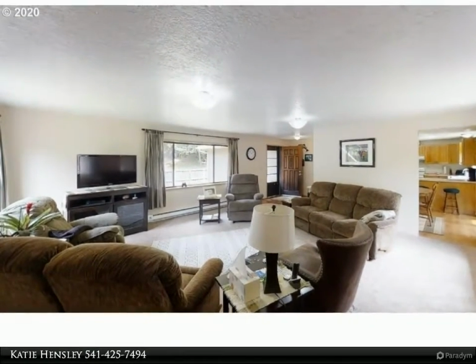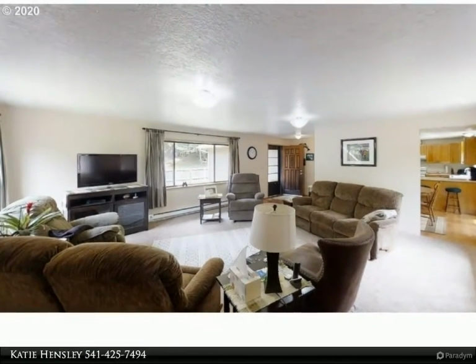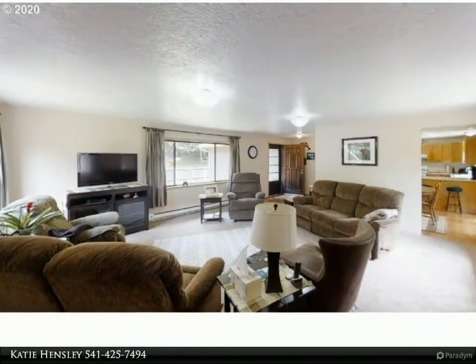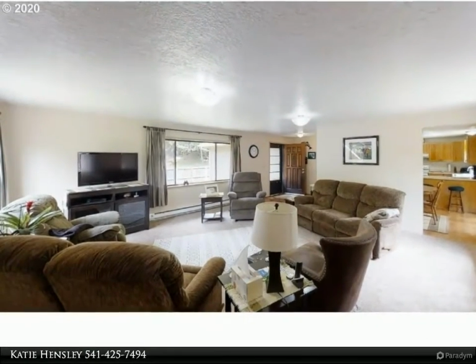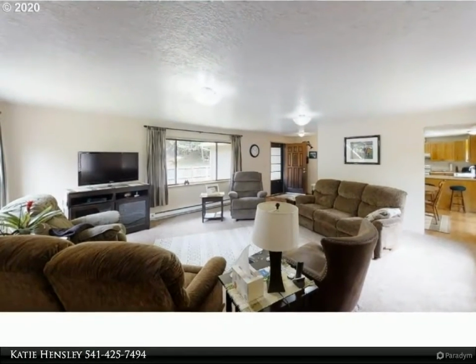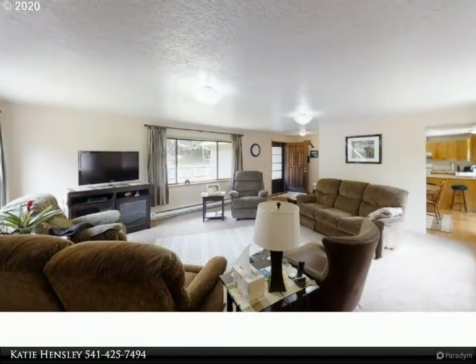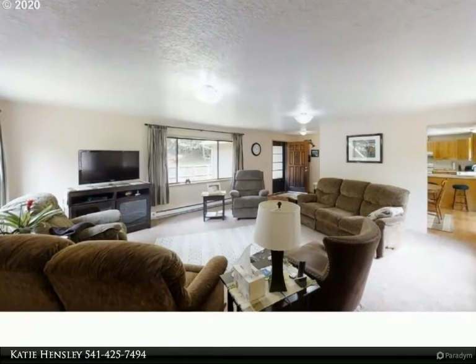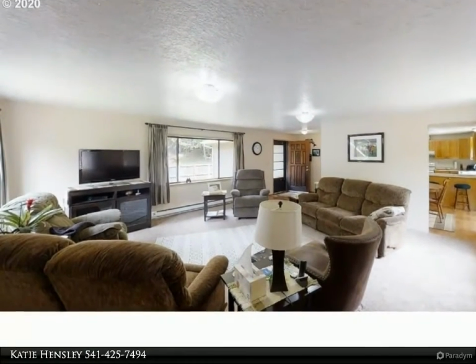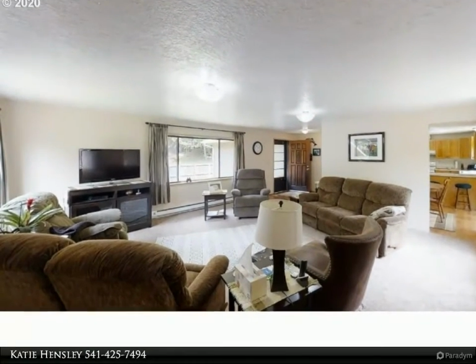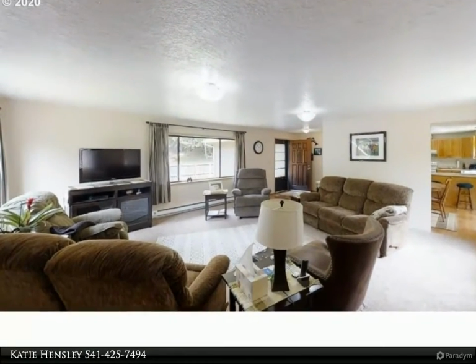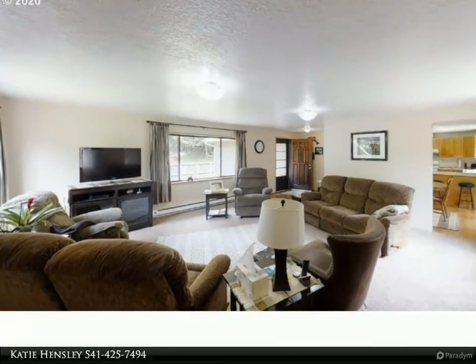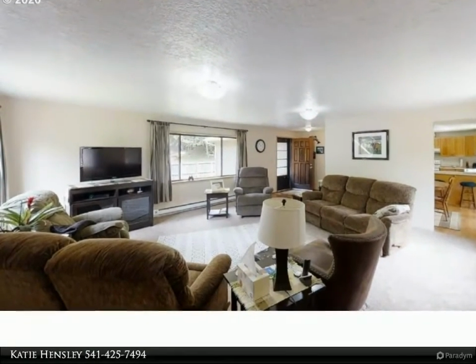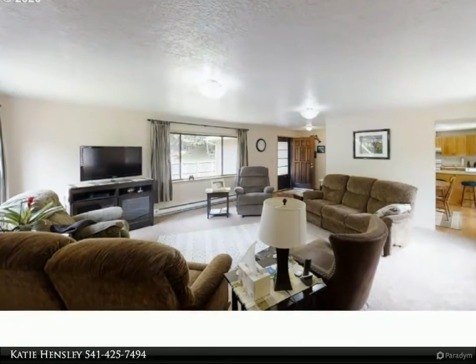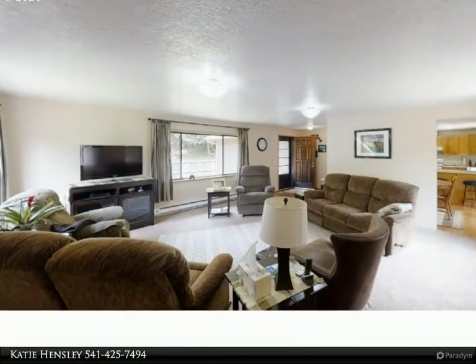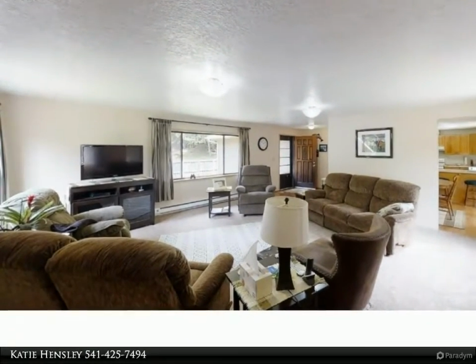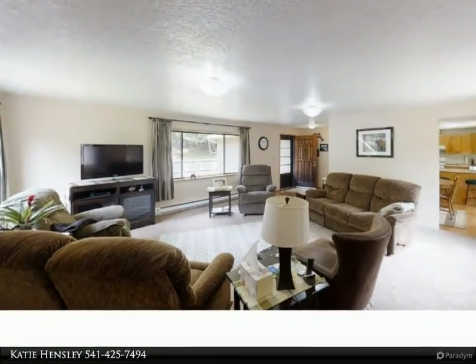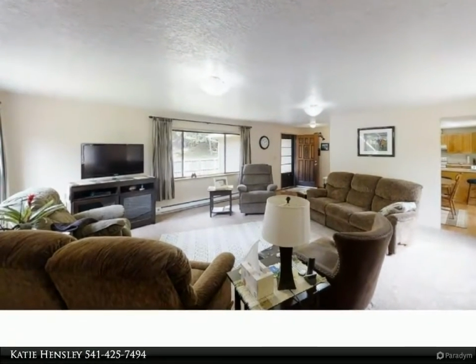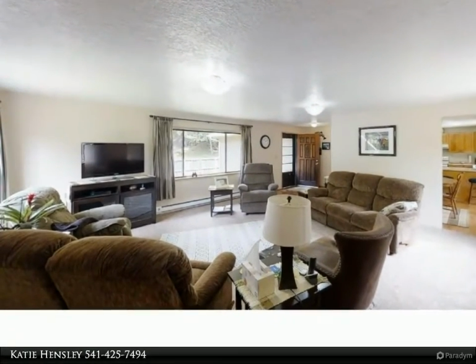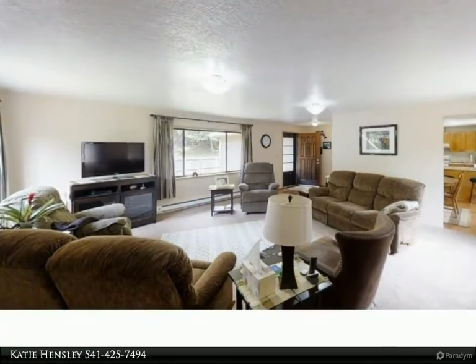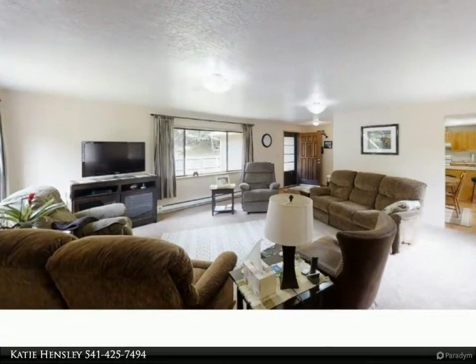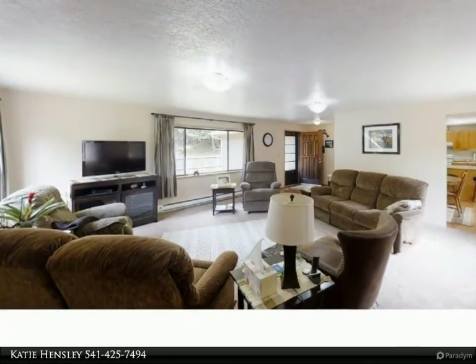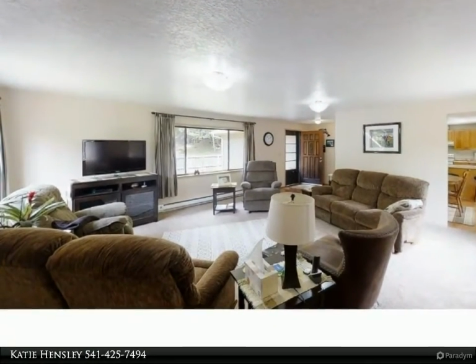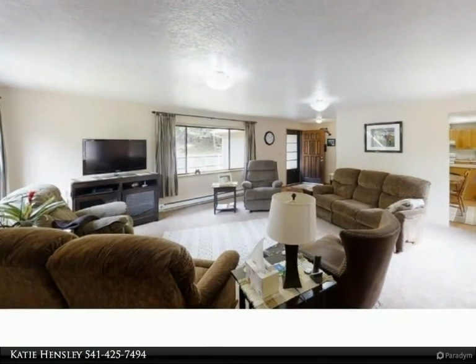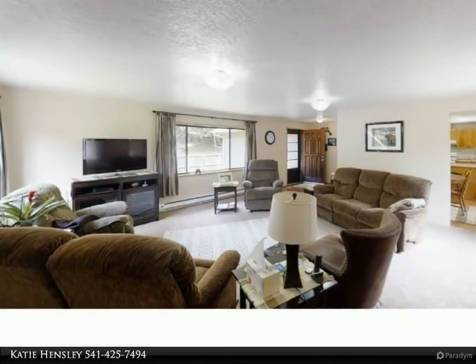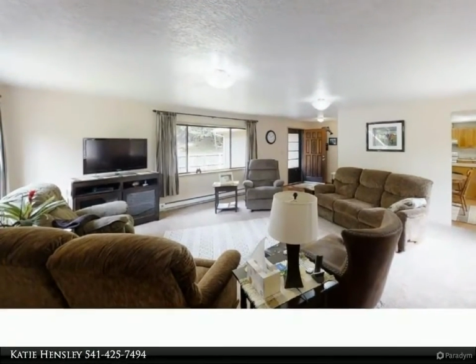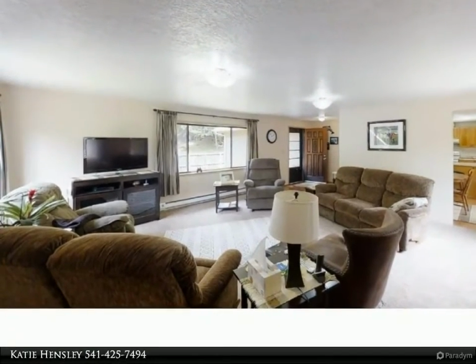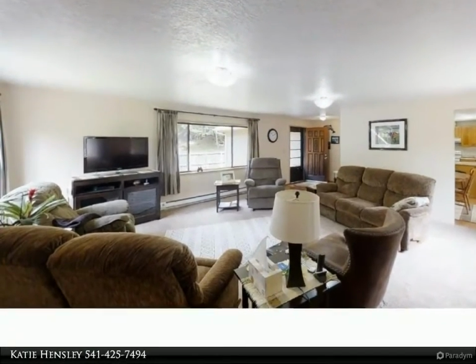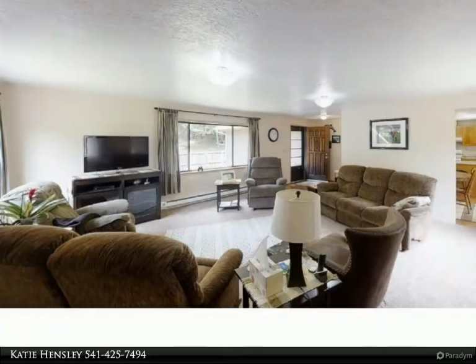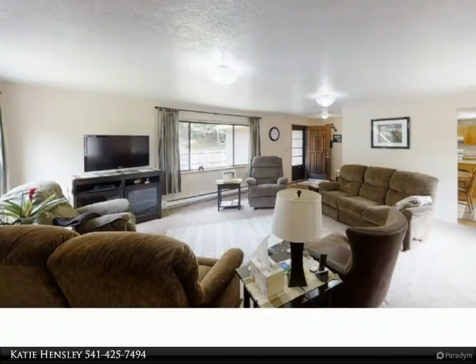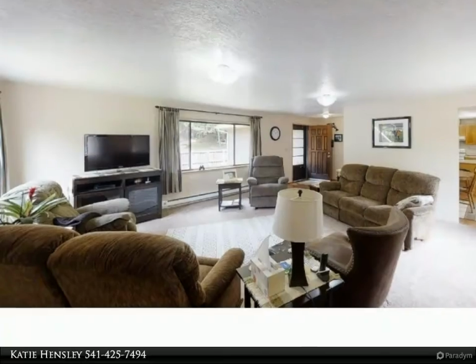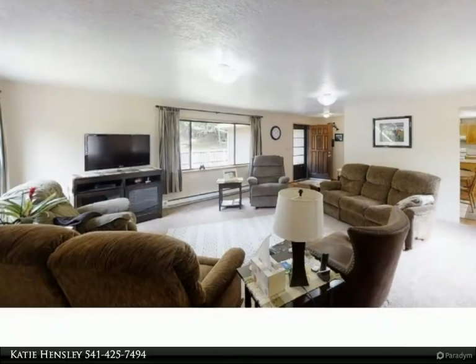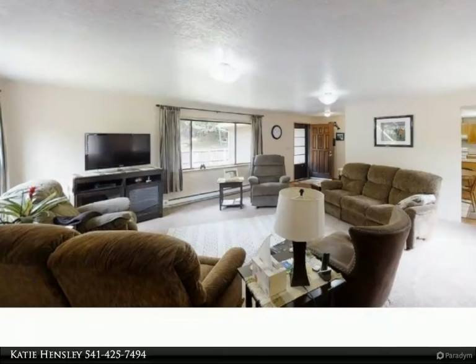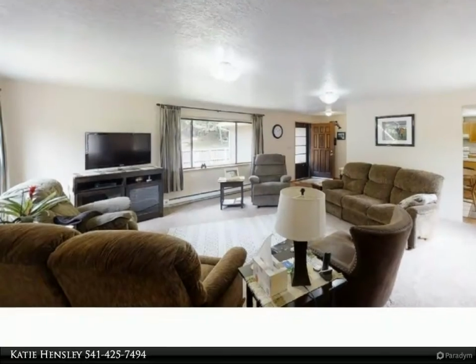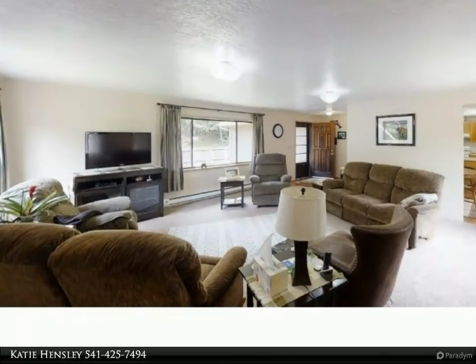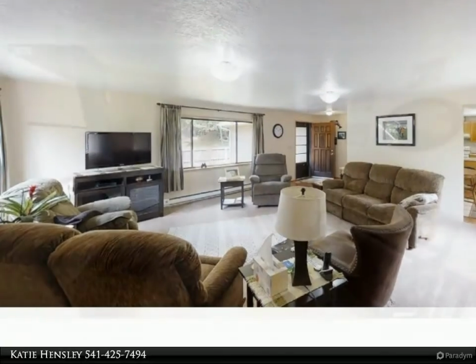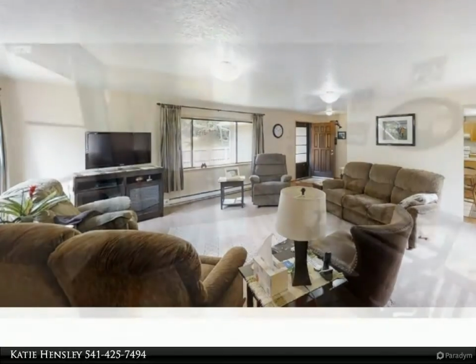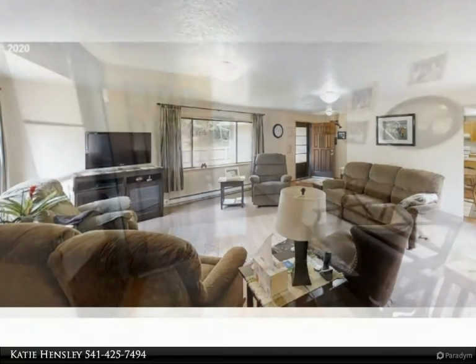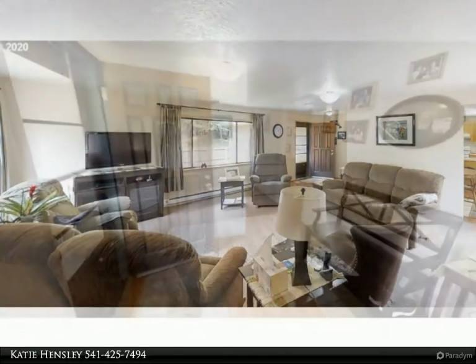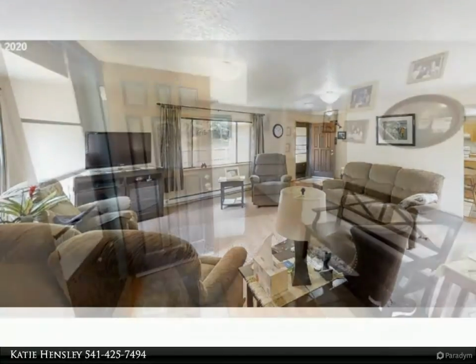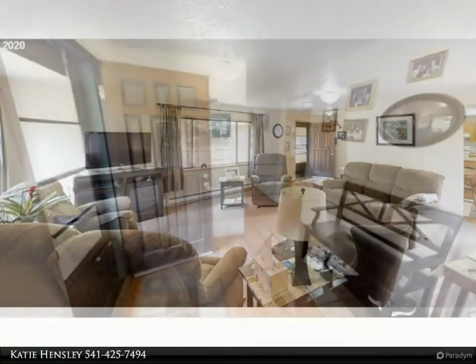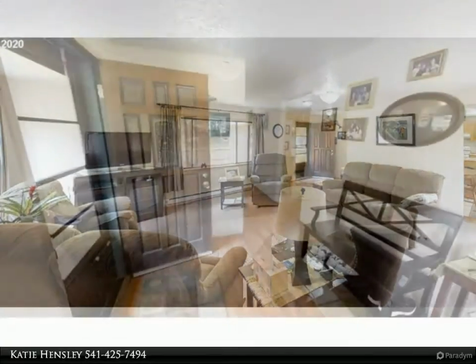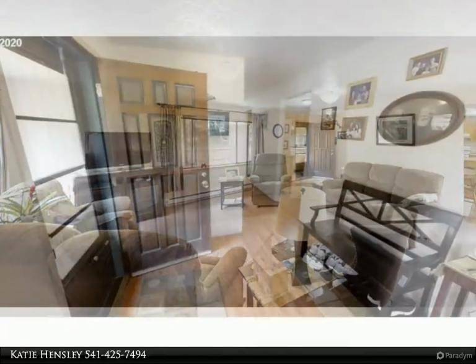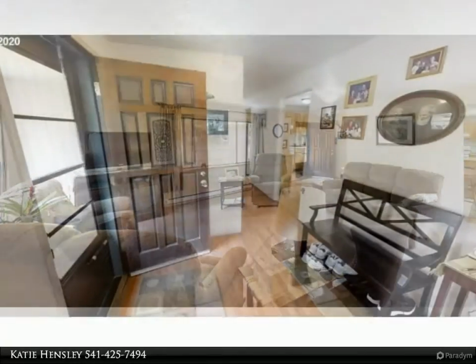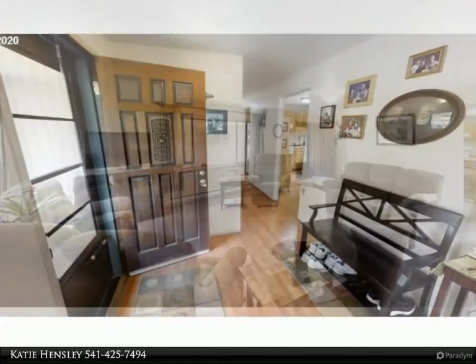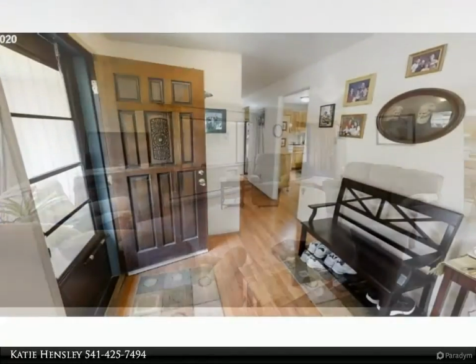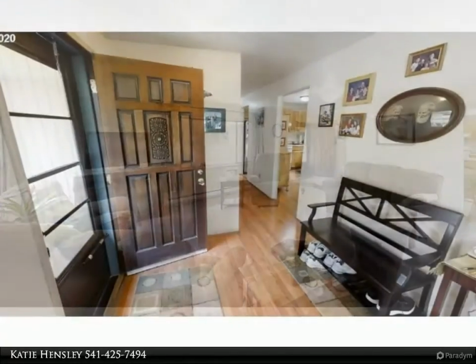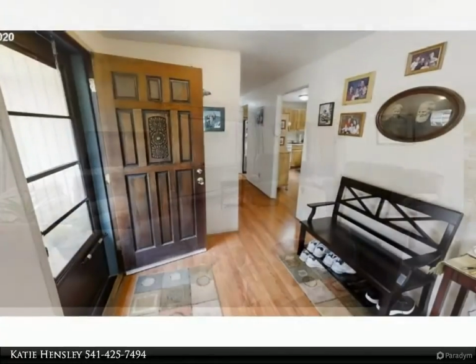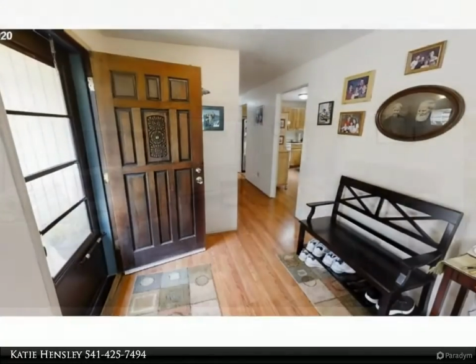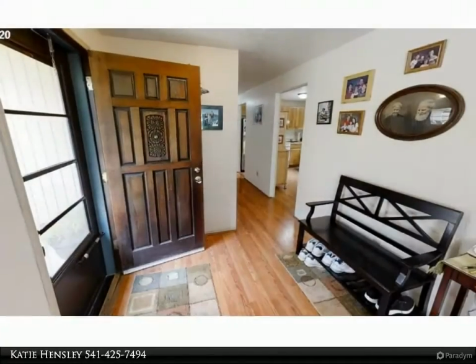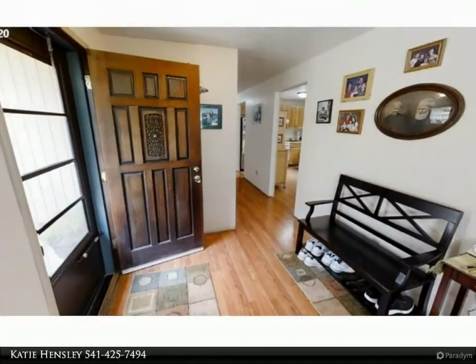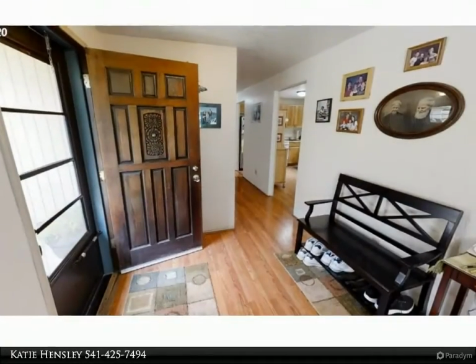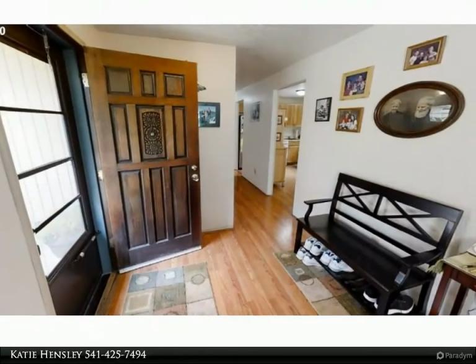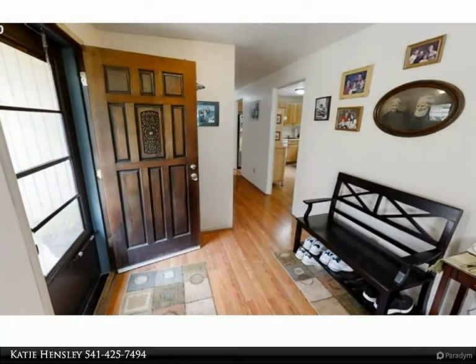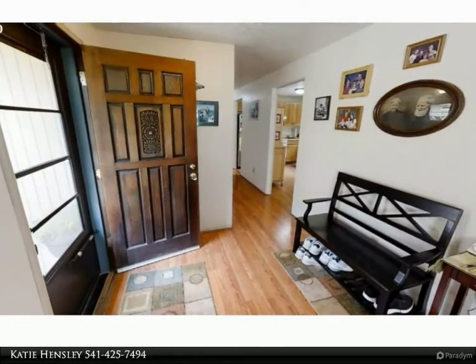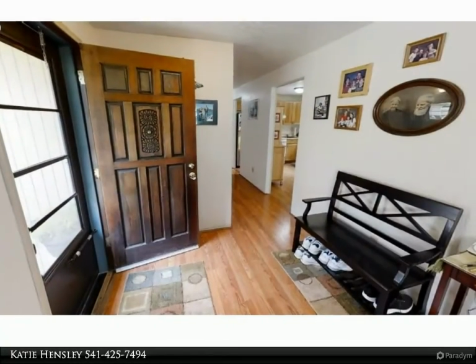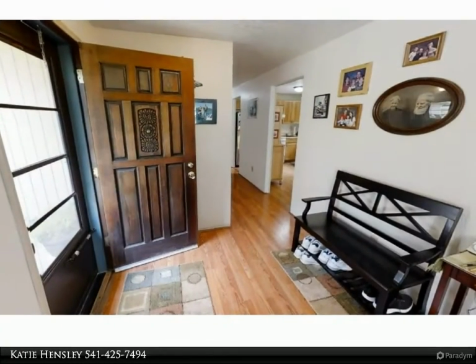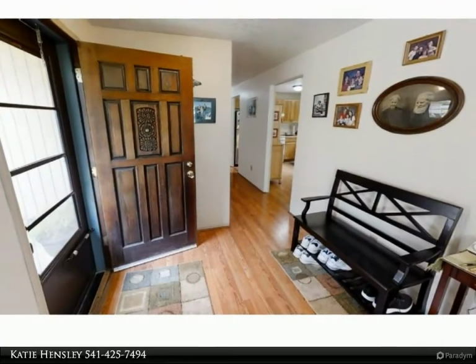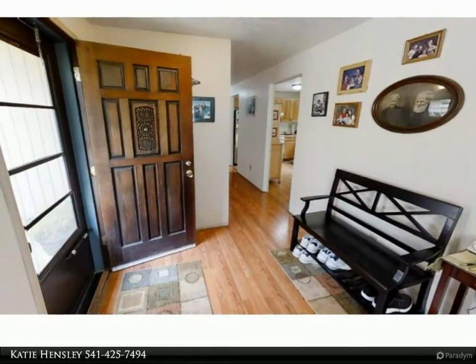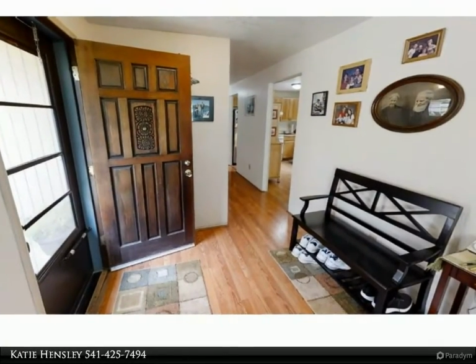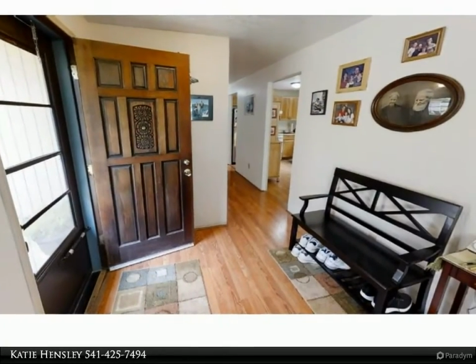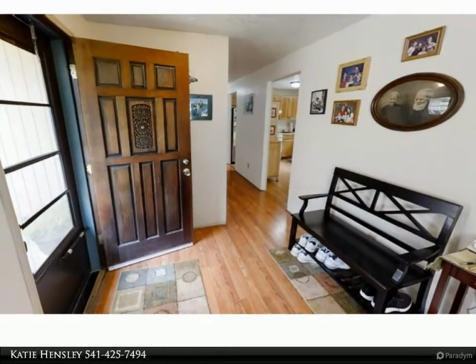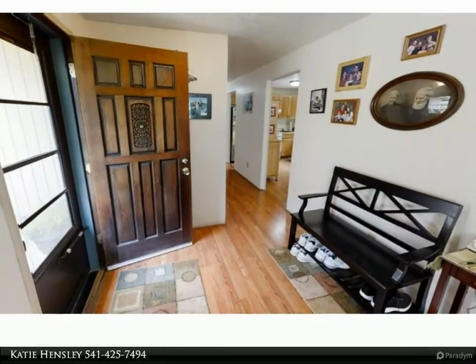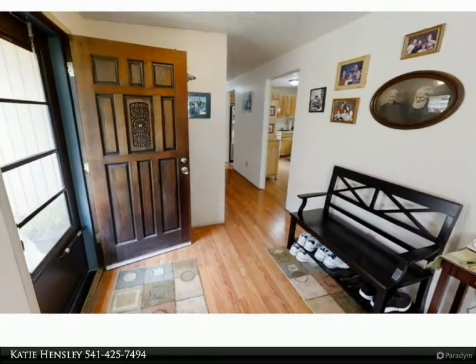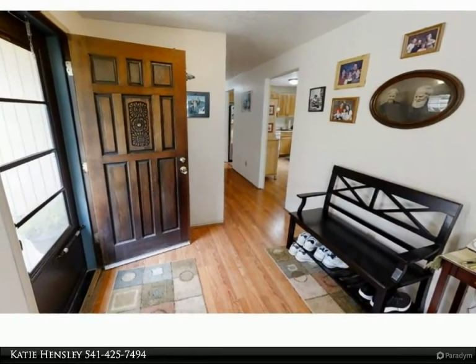Small workshop slash garden shed with power, fruit trees, raised garden bed area, fully fenced, and RV parking.